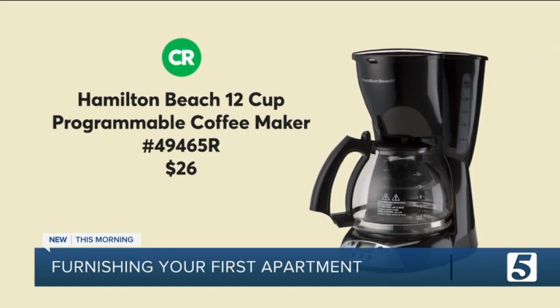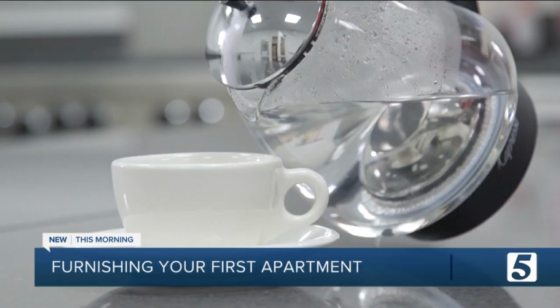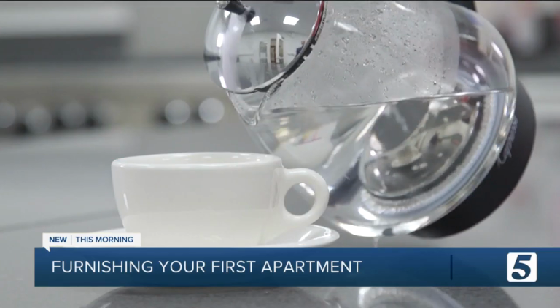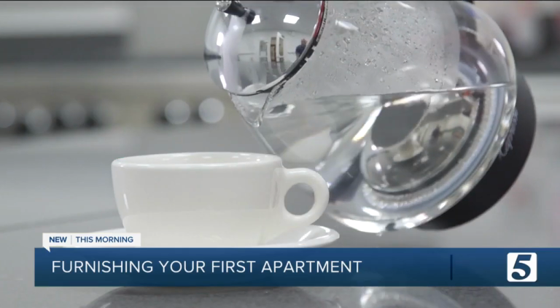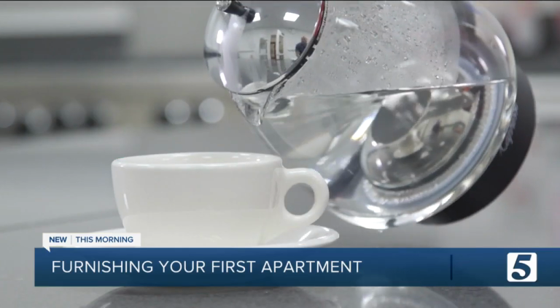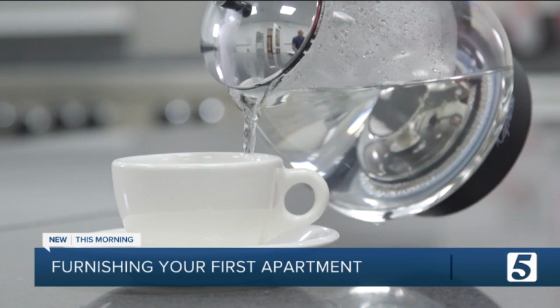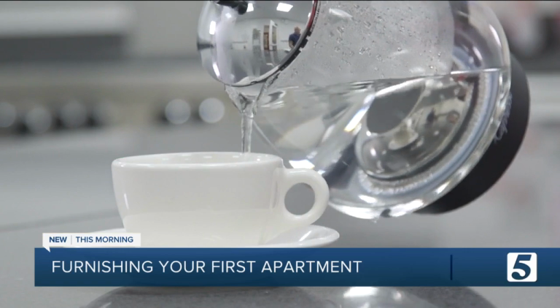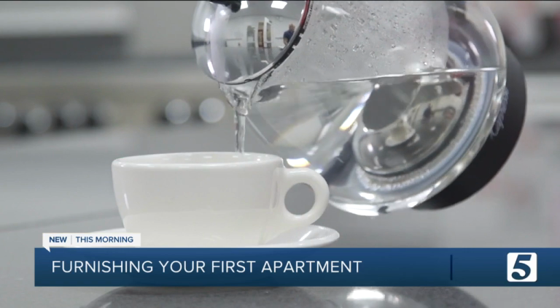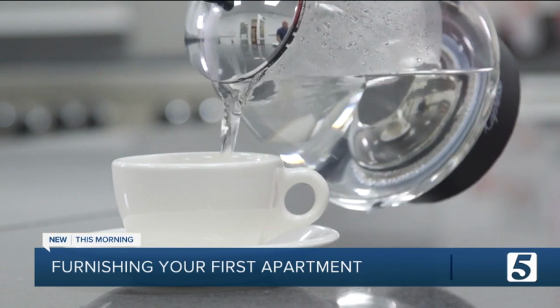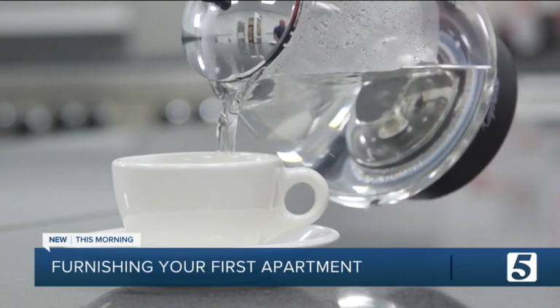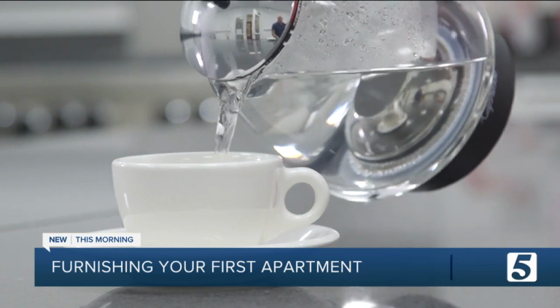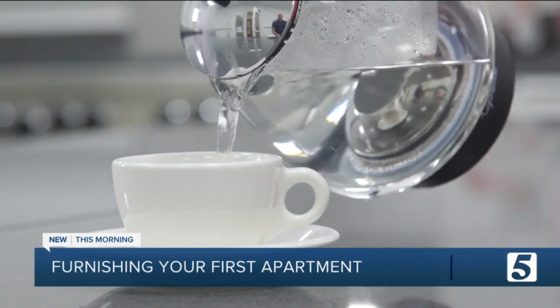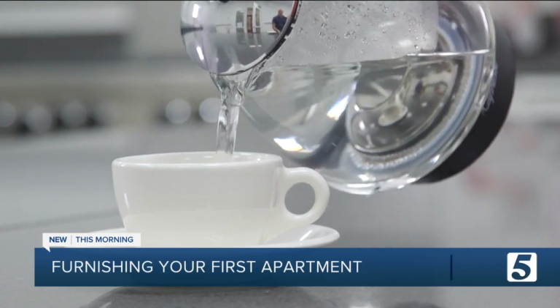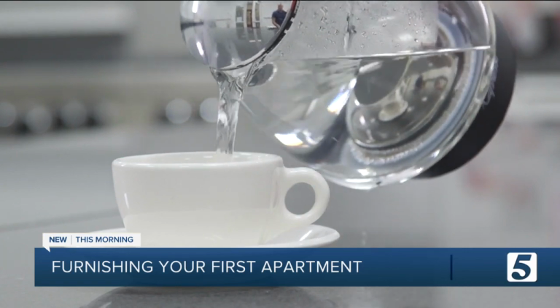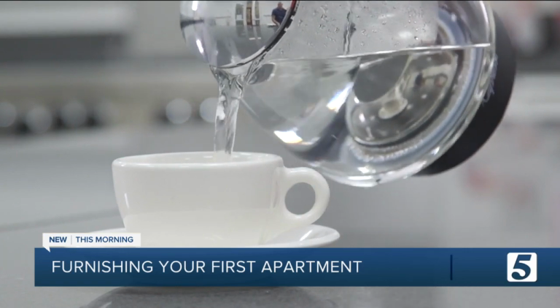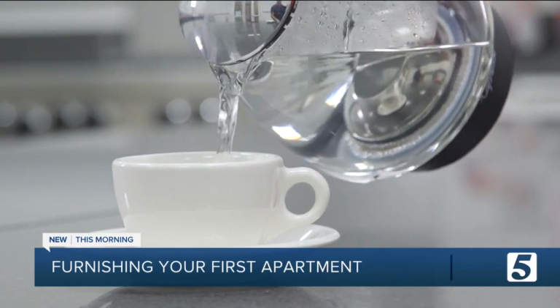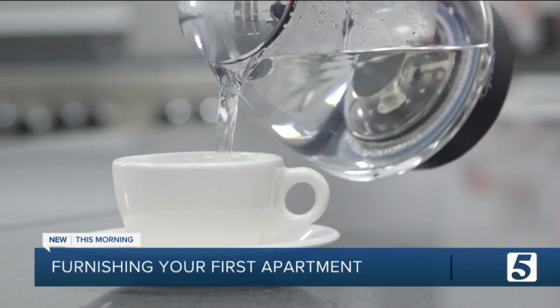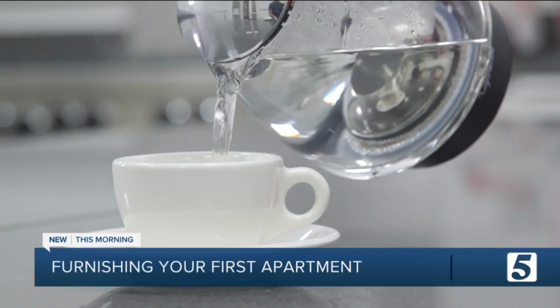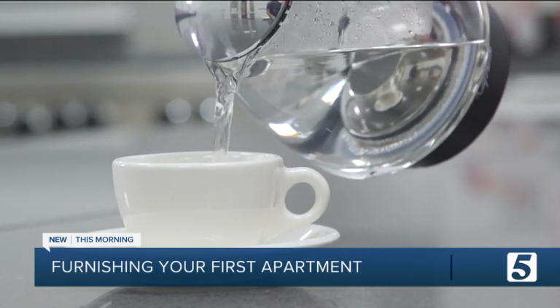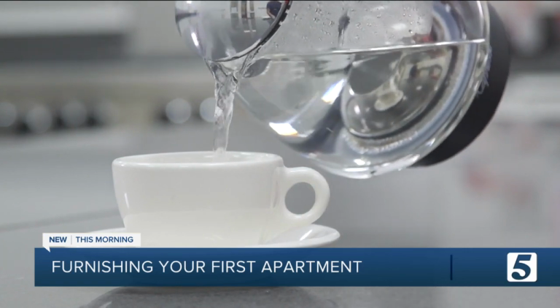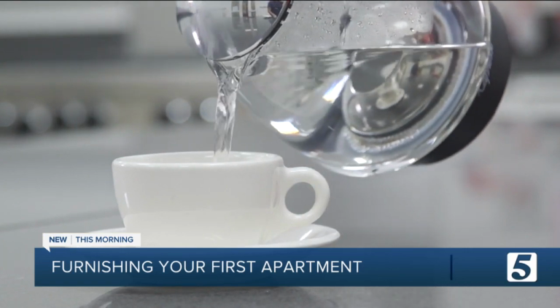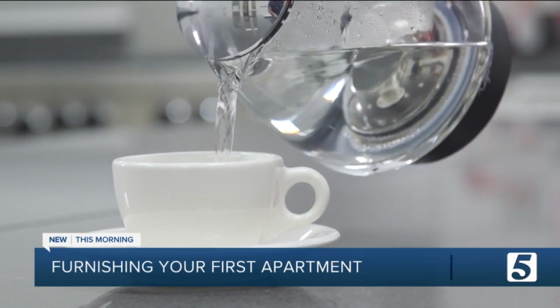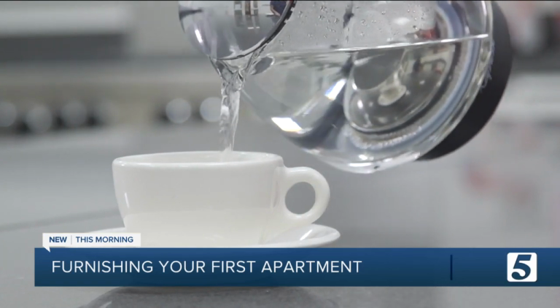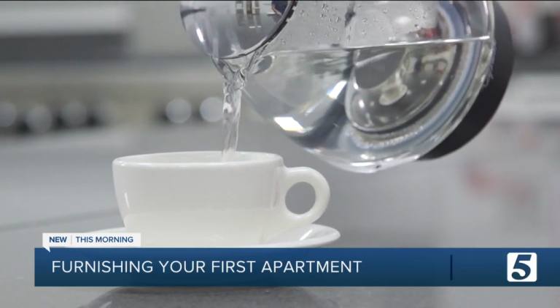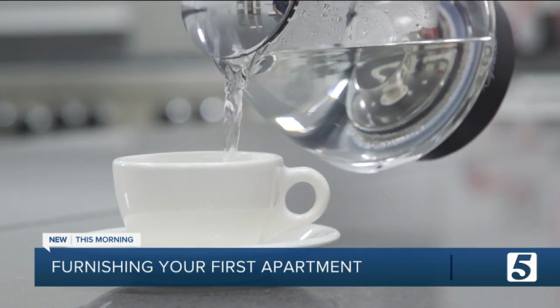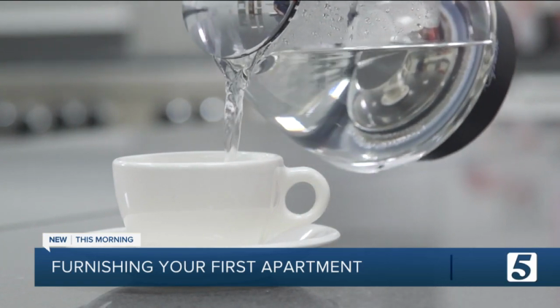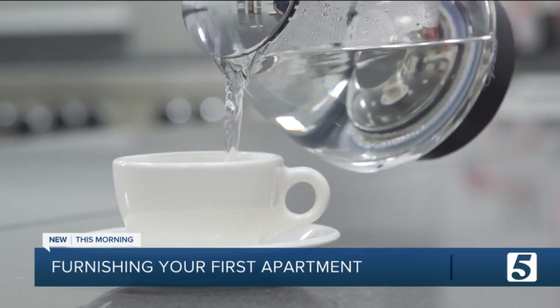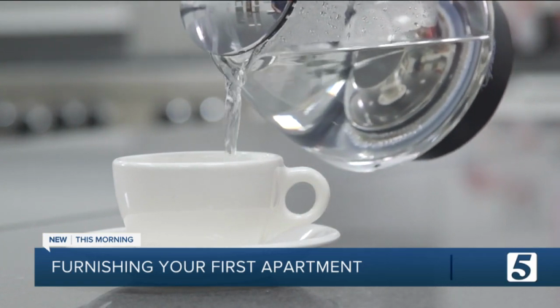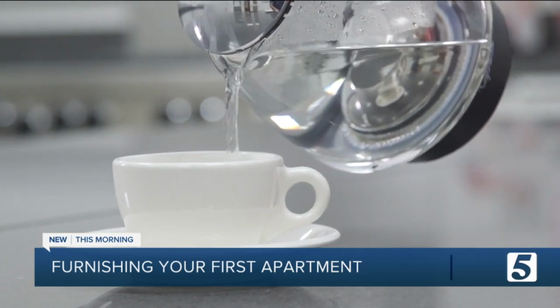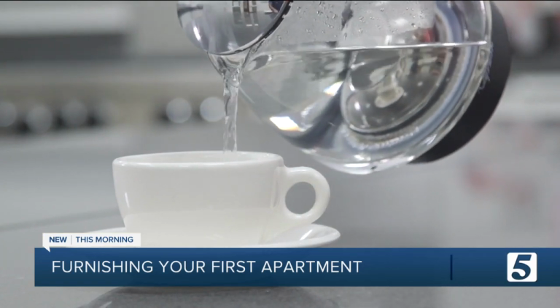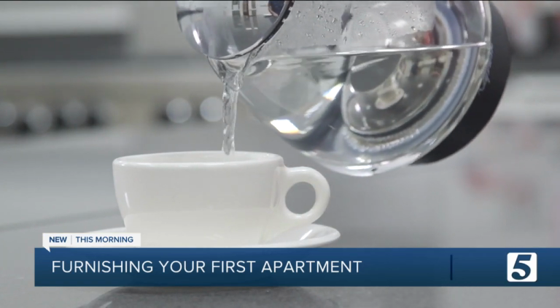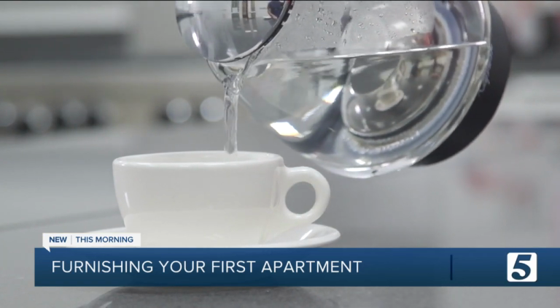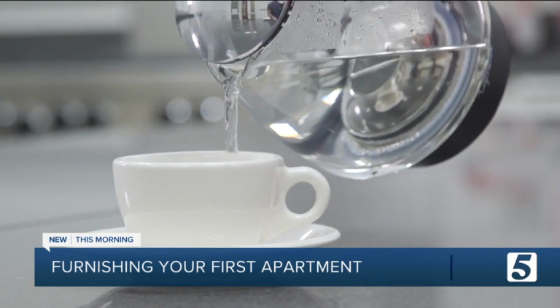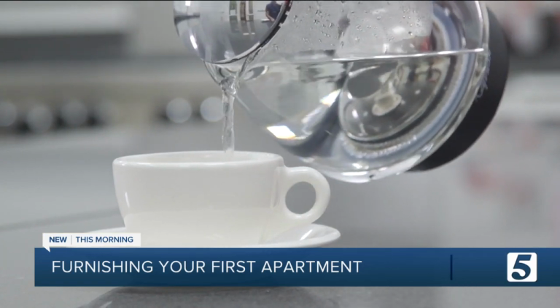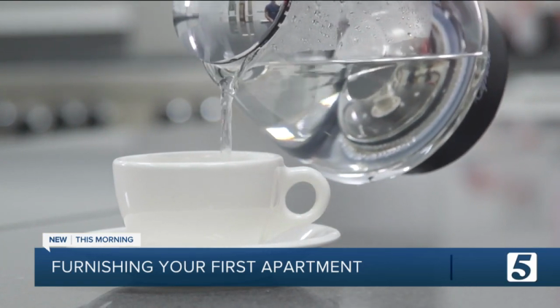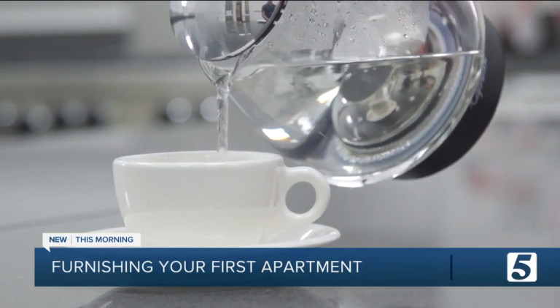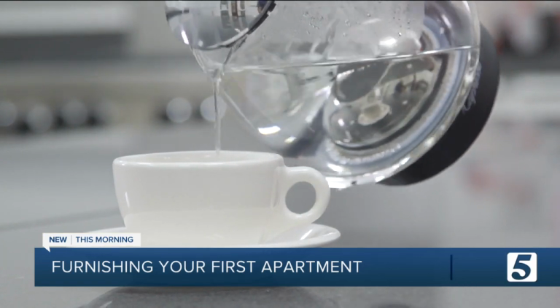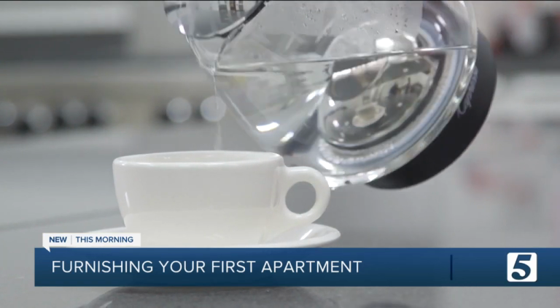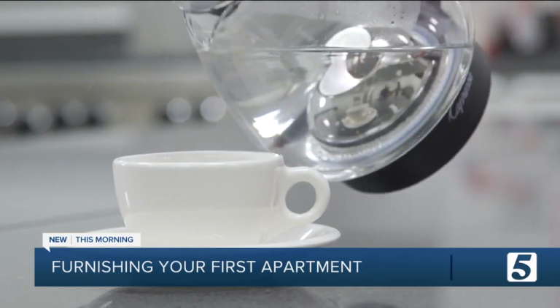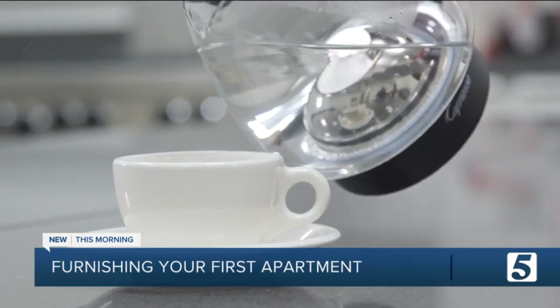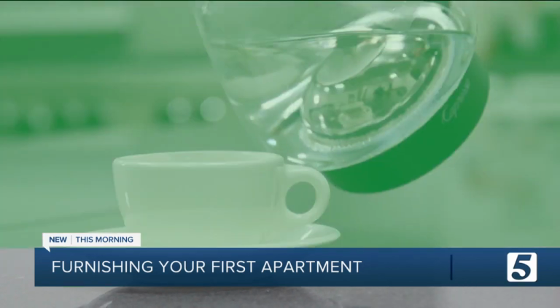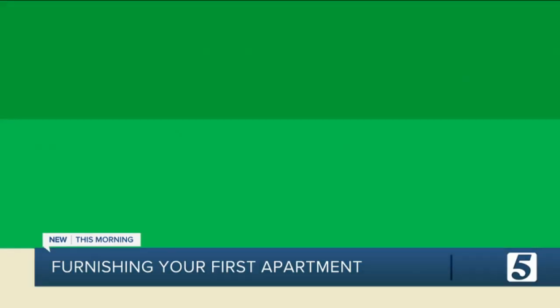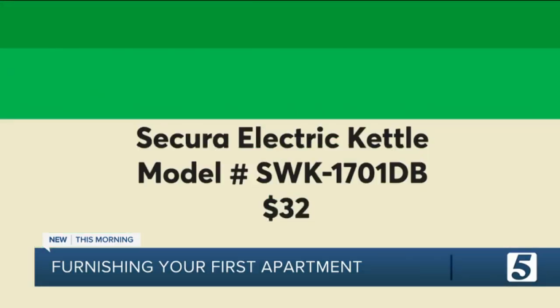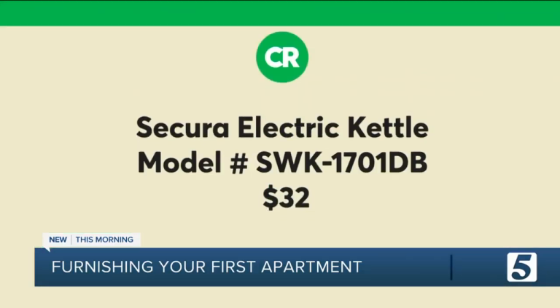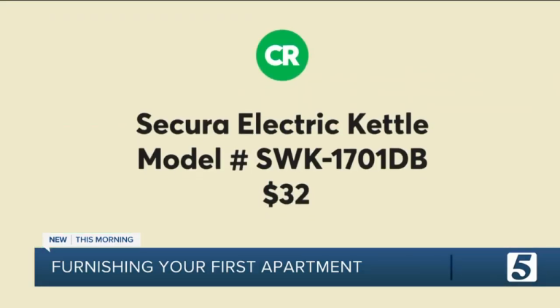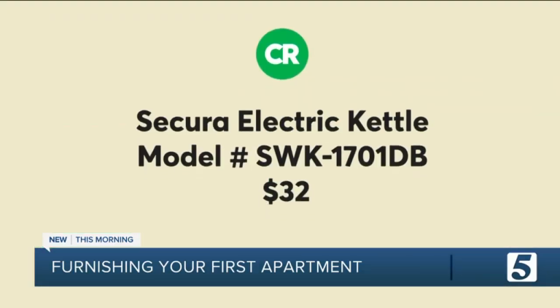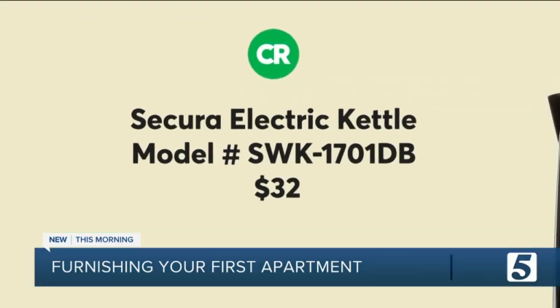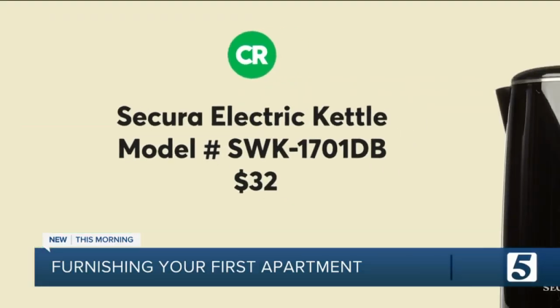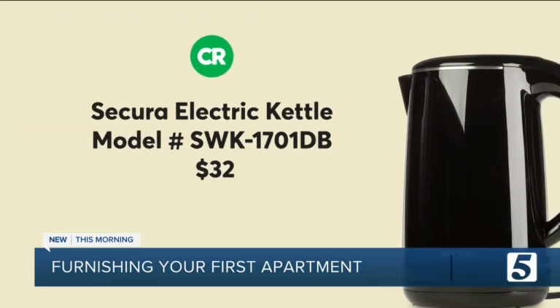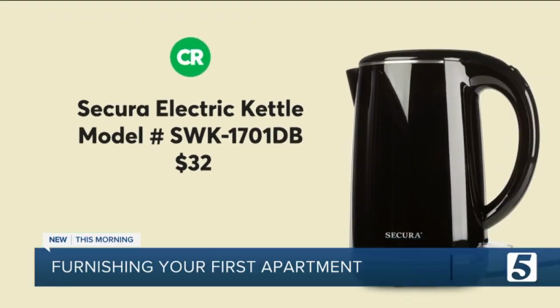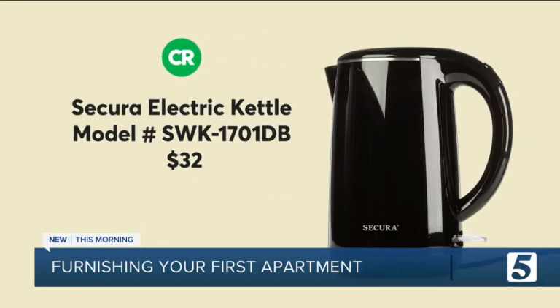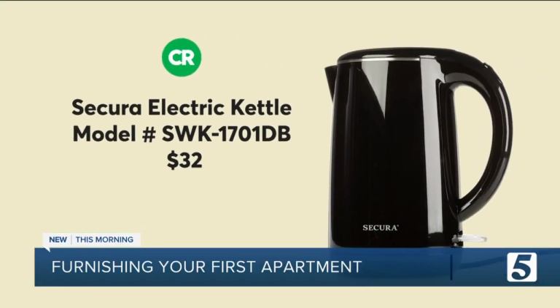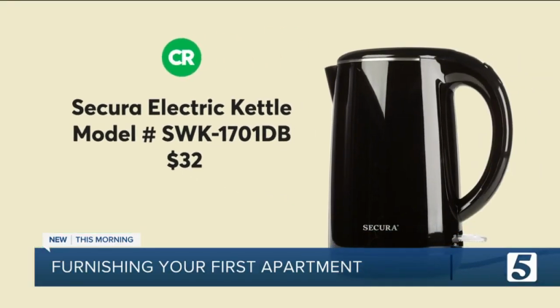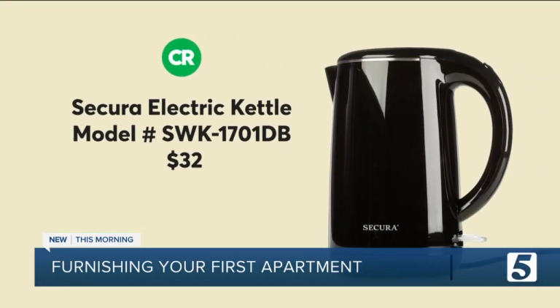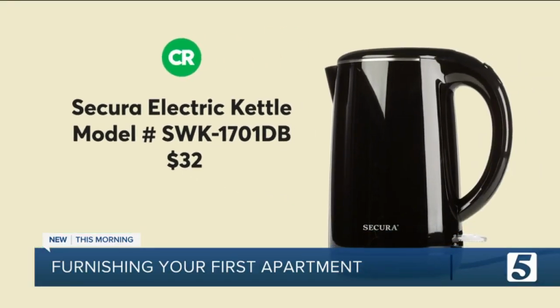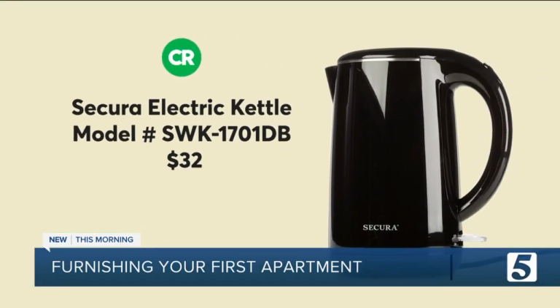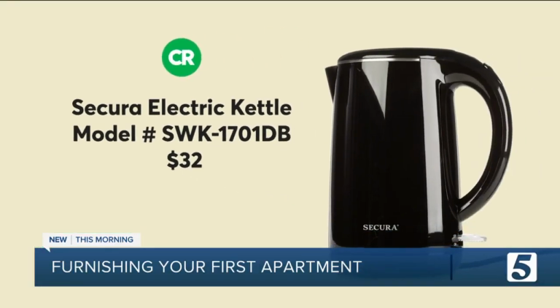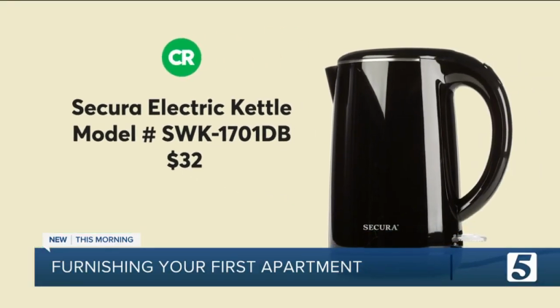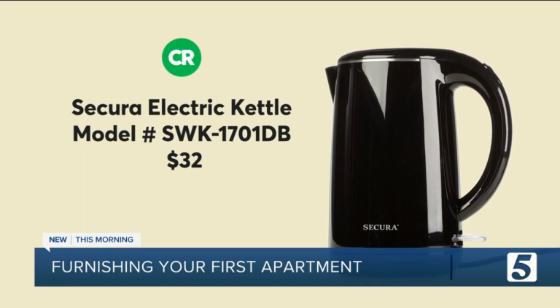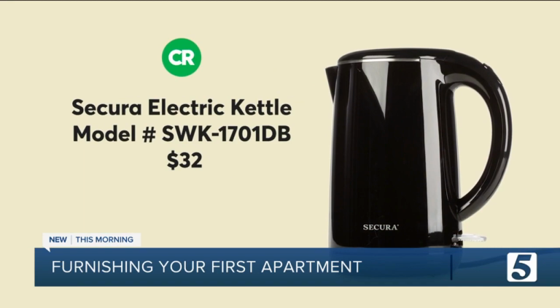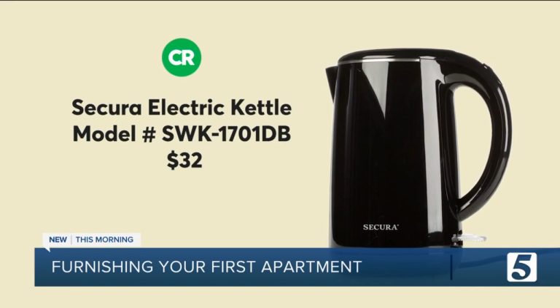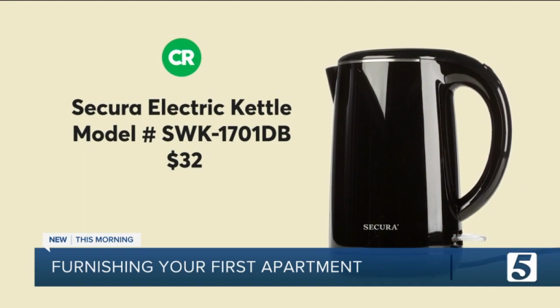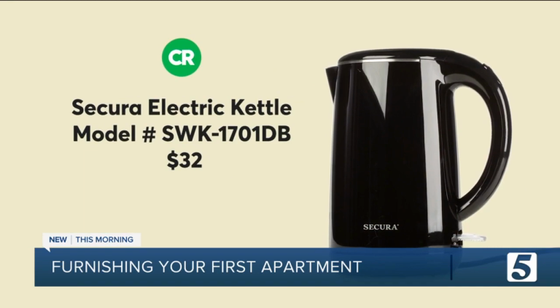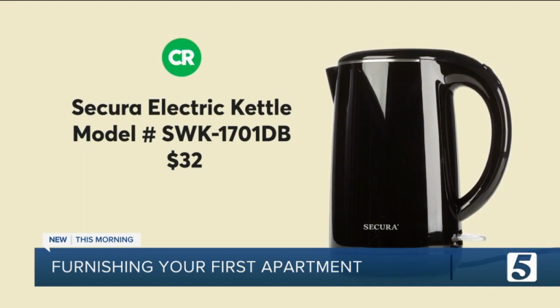And if a mug of tea feels more like home, an electric kettle like this top-rated Secura heats up fast and is easy to clean.